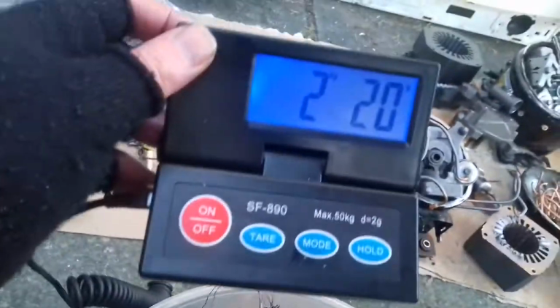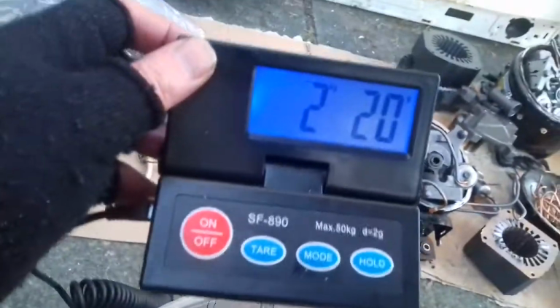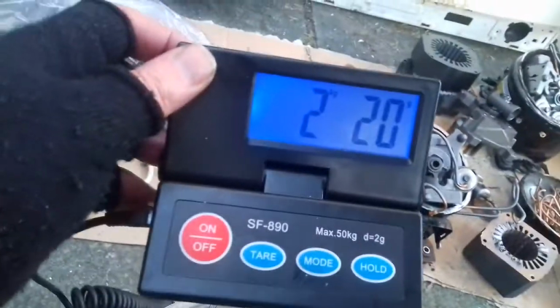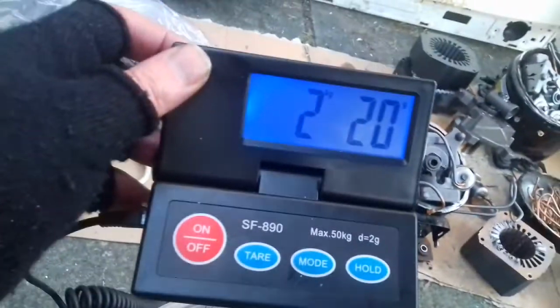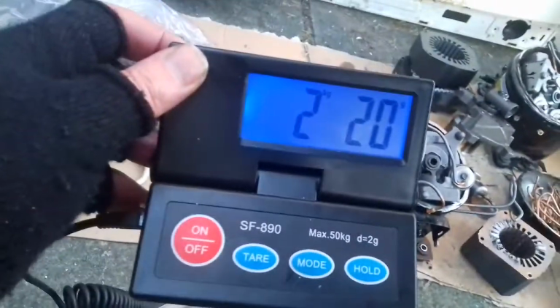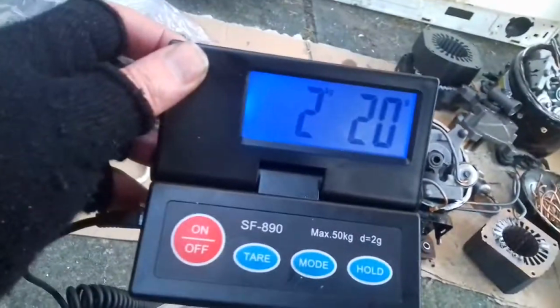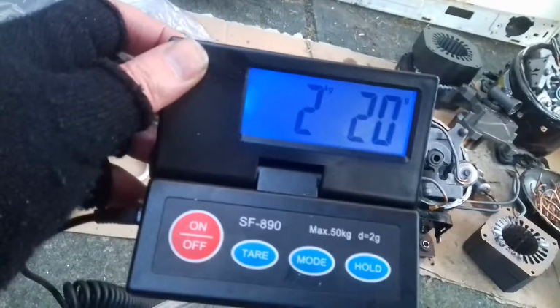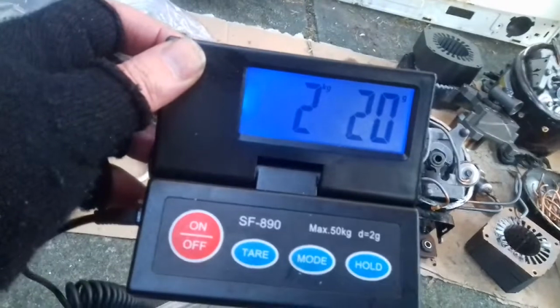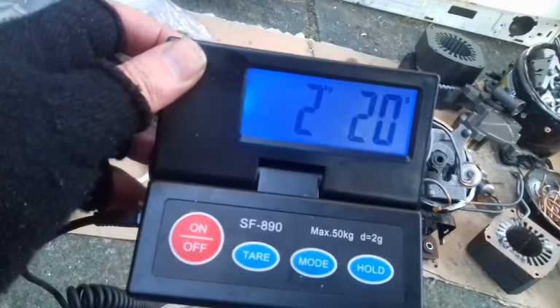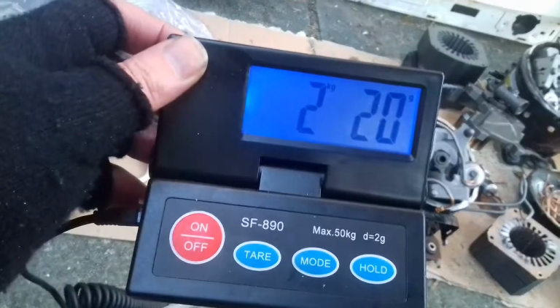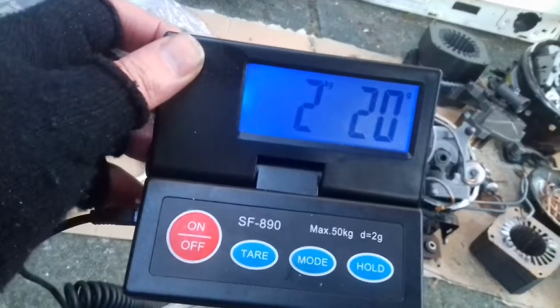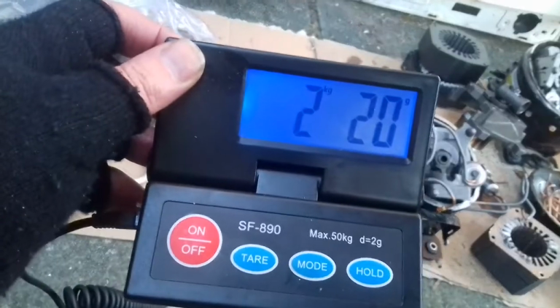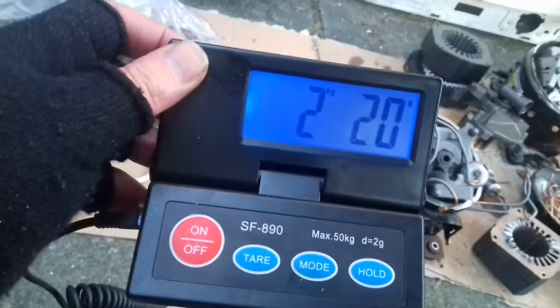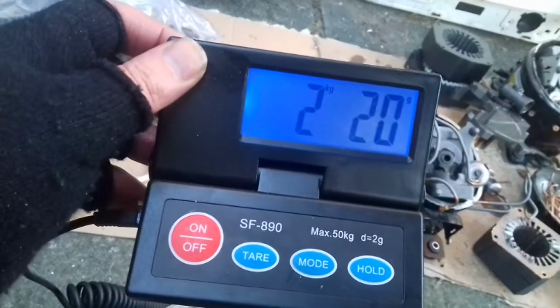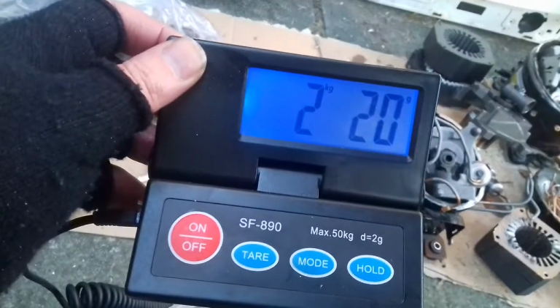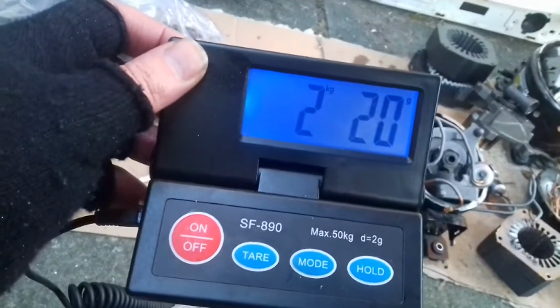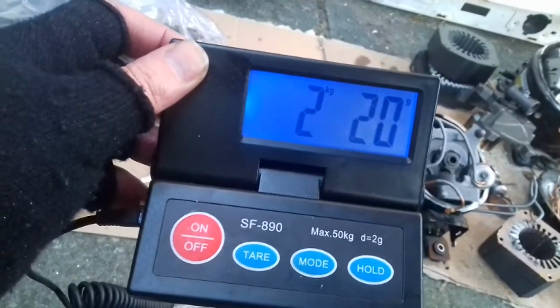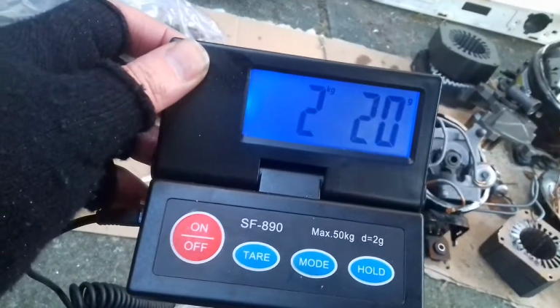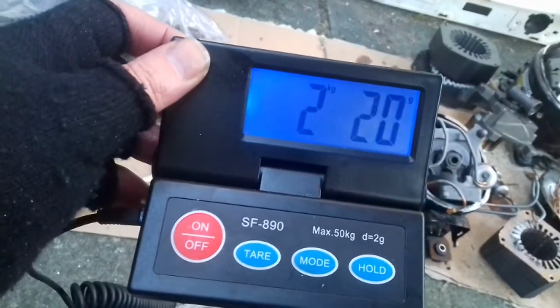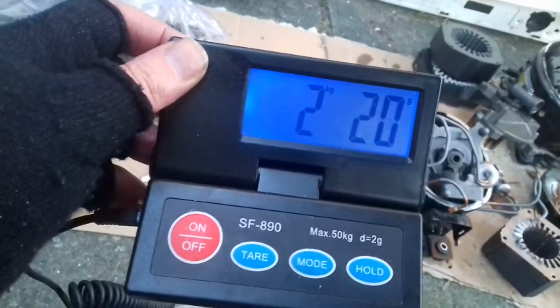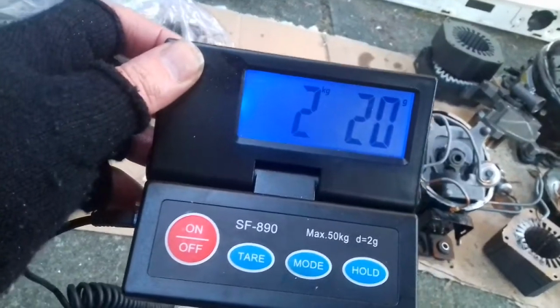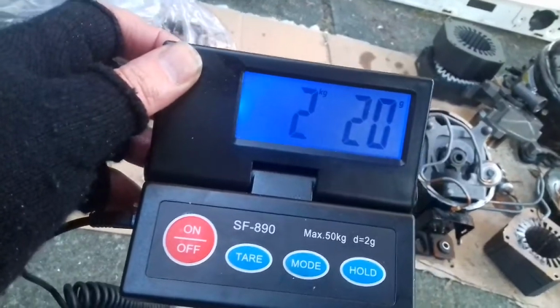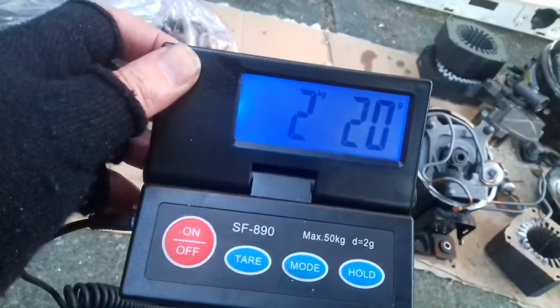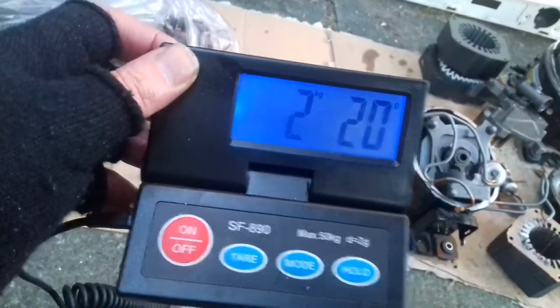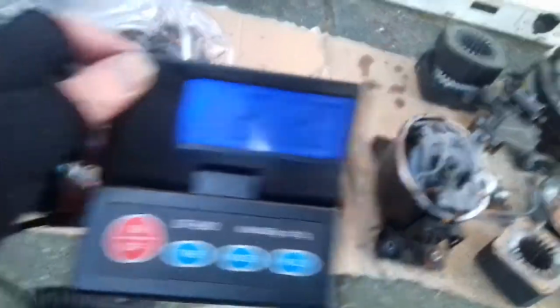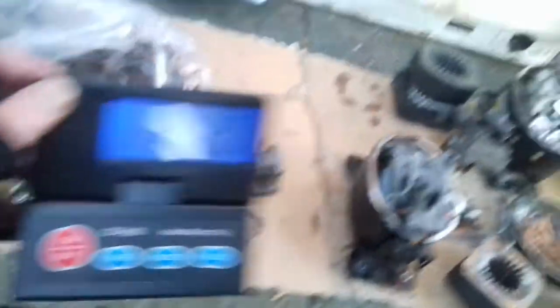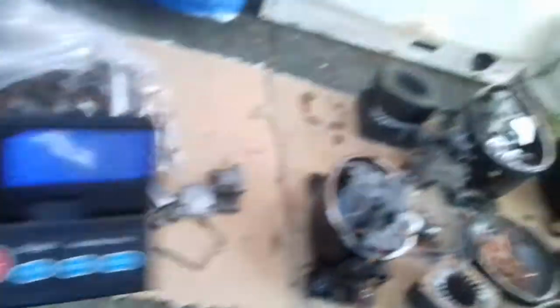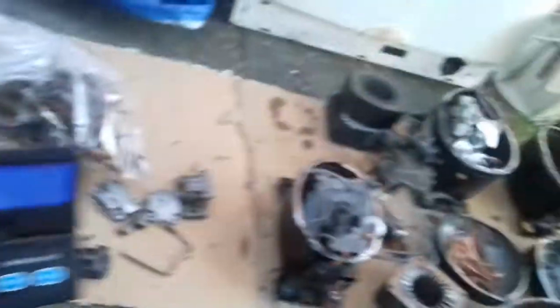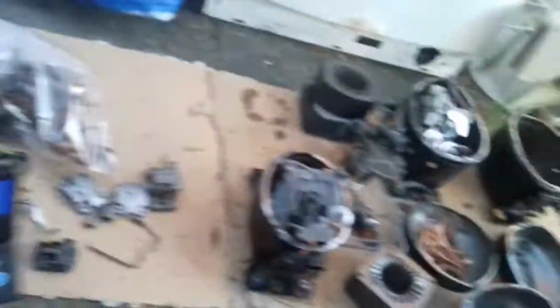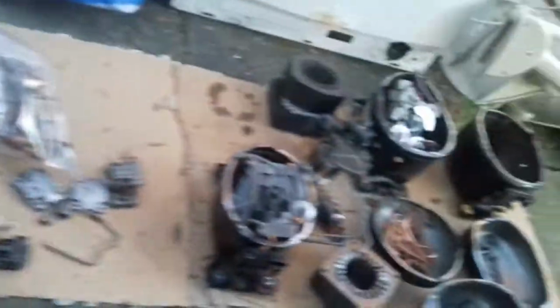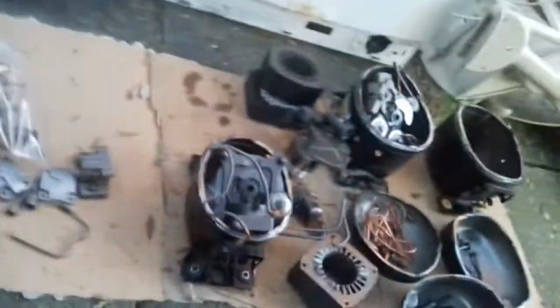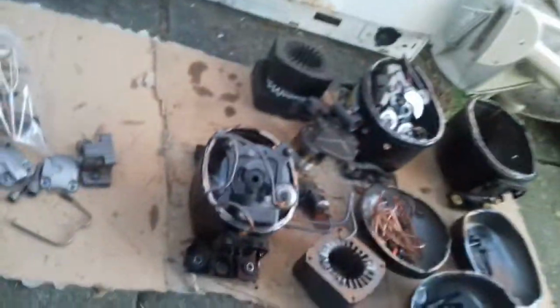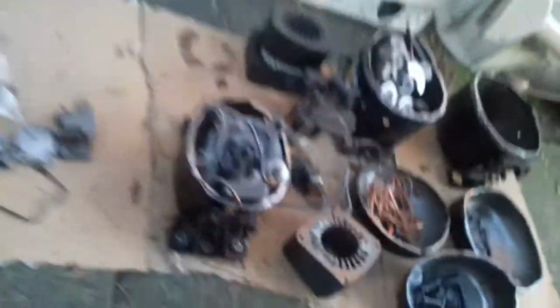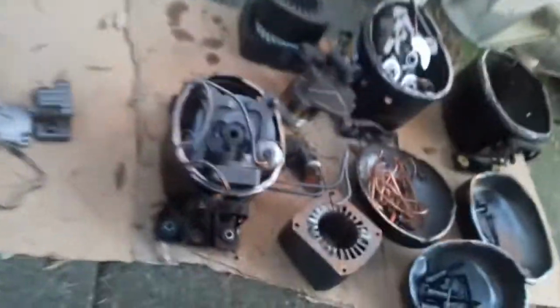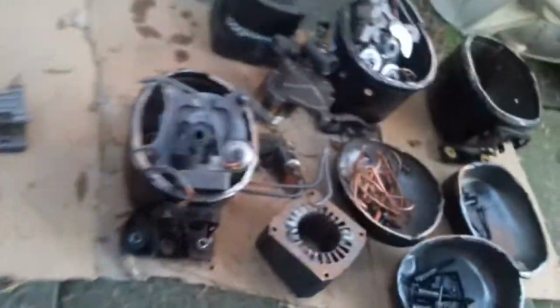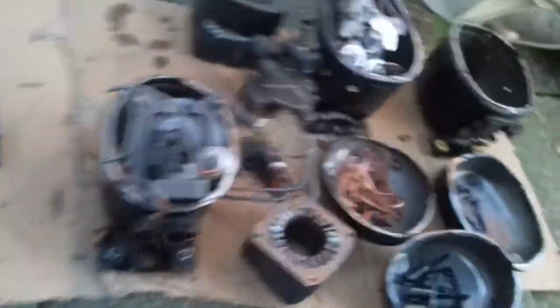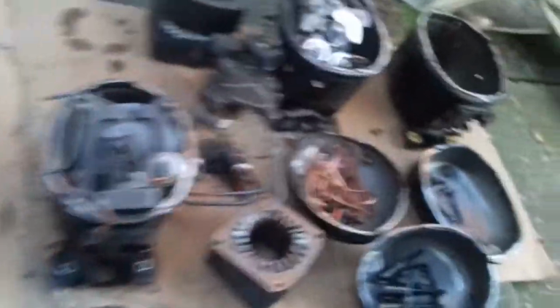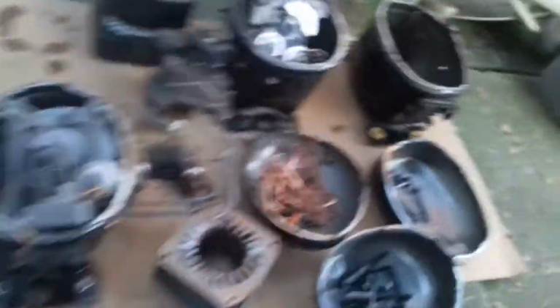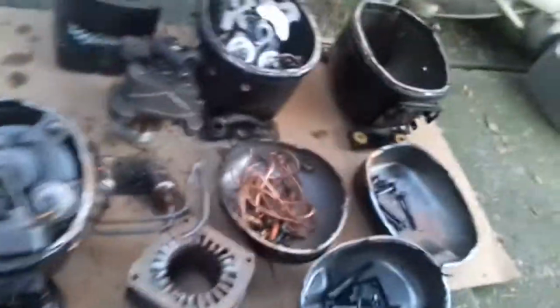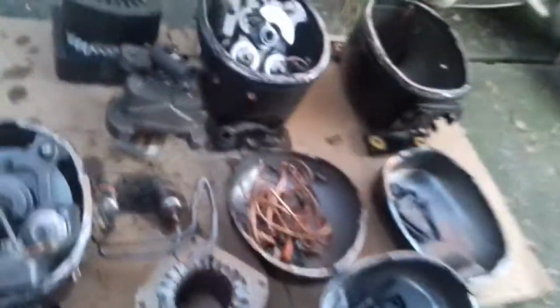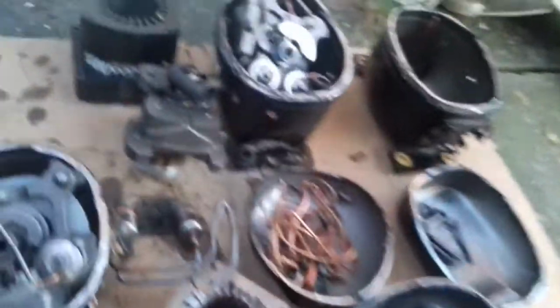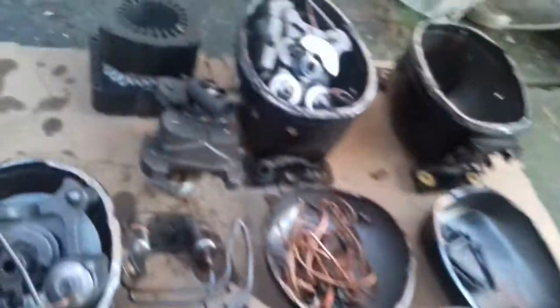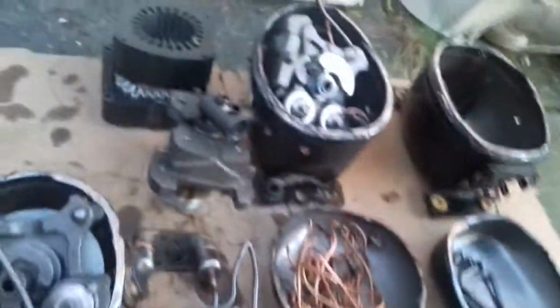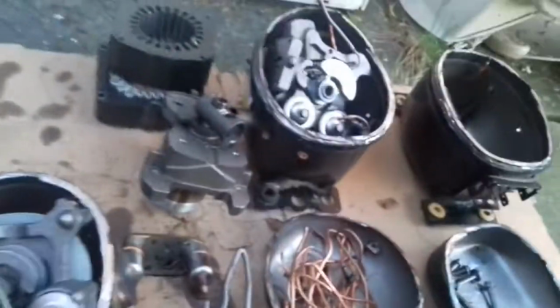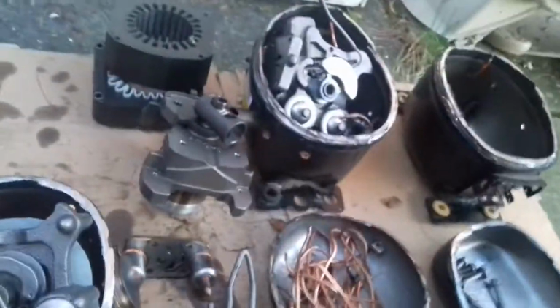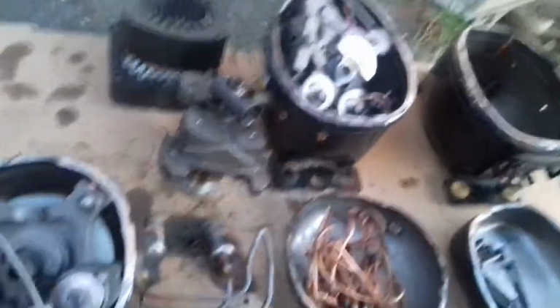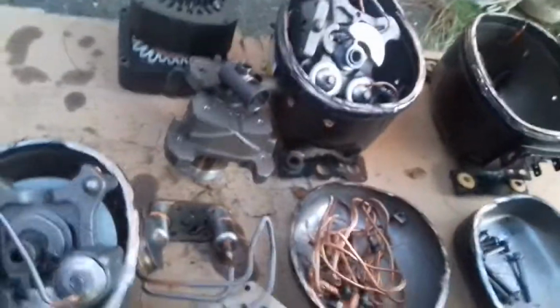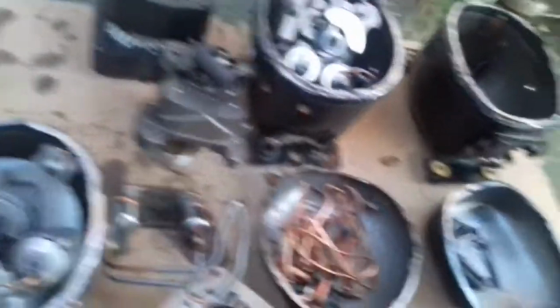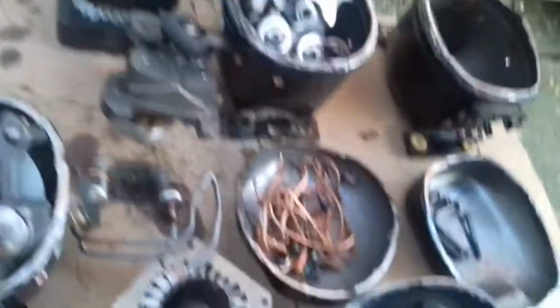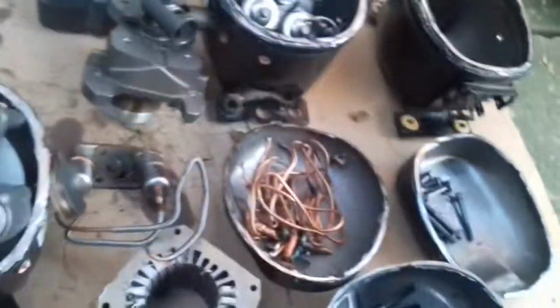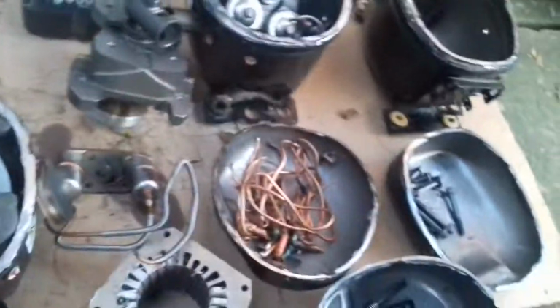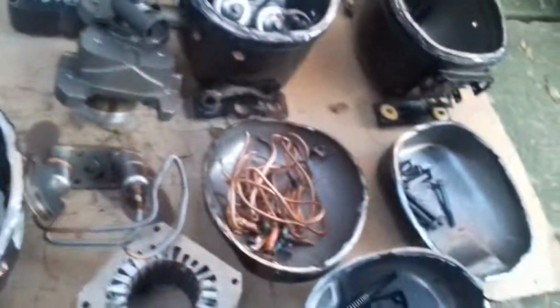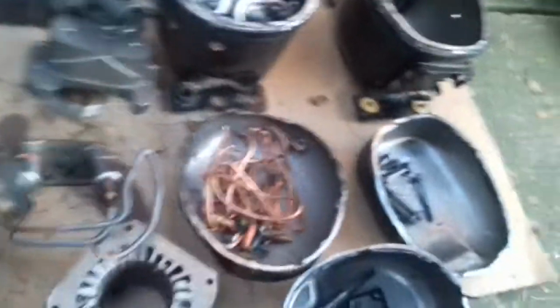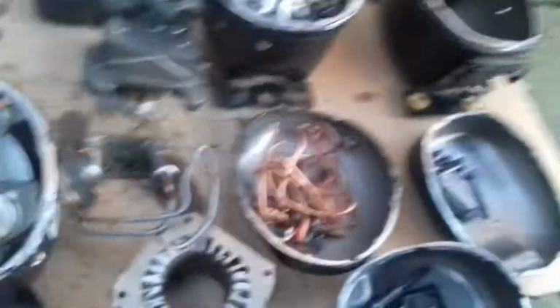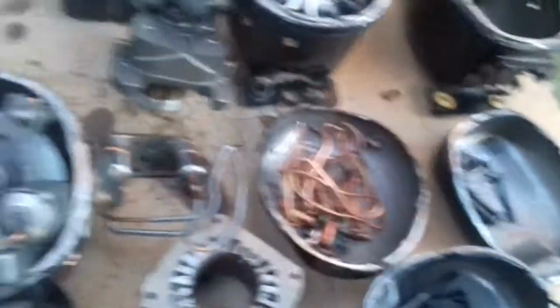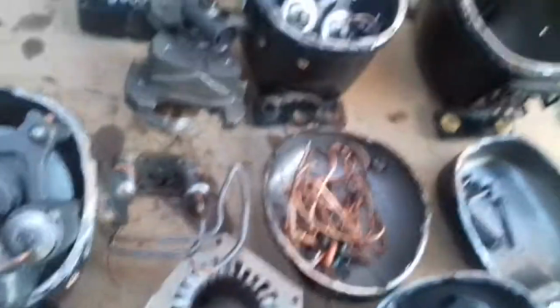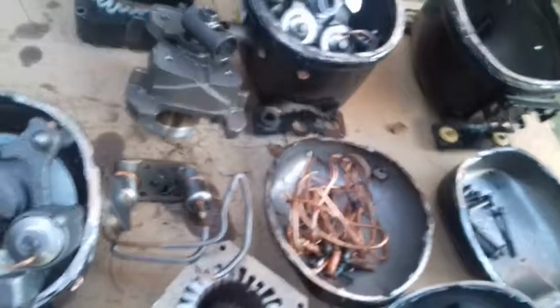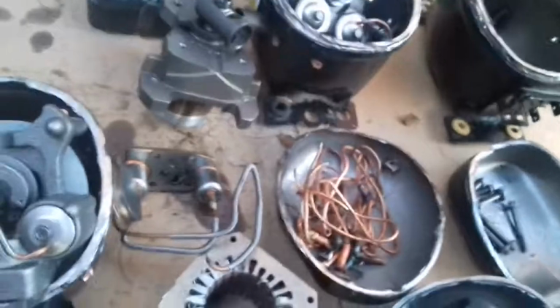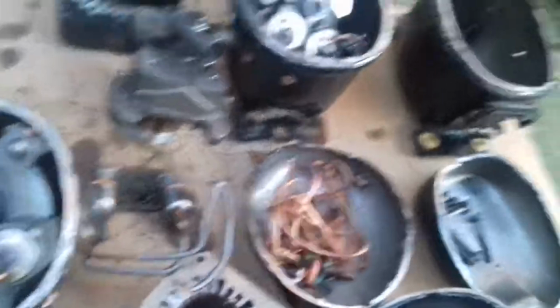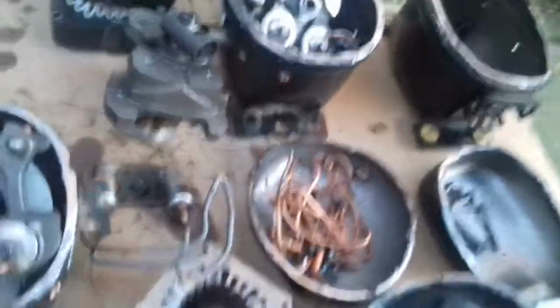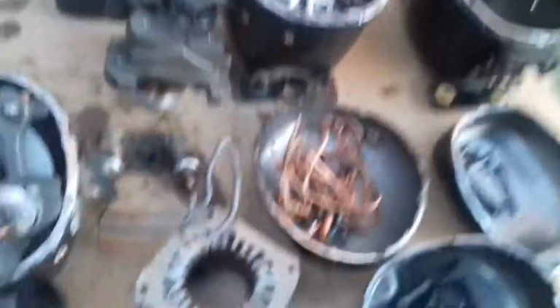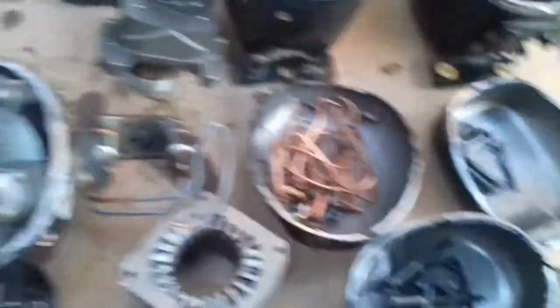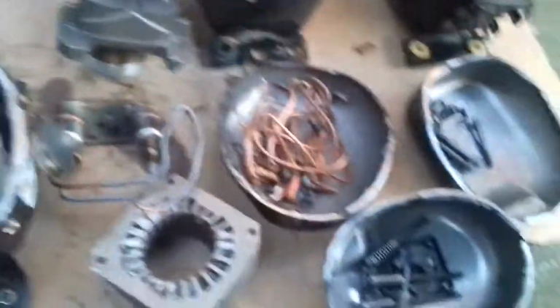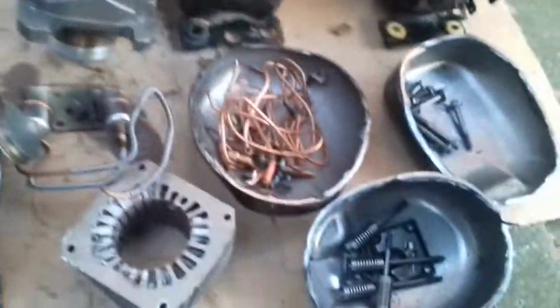Two kilos and 20 grams from stripping out three fridge compressors.